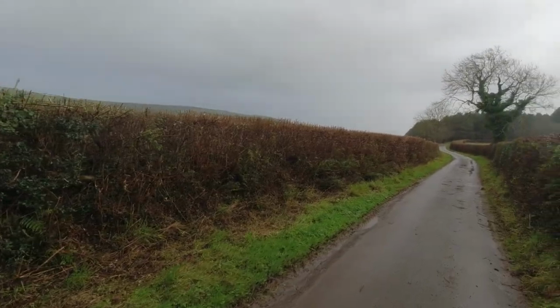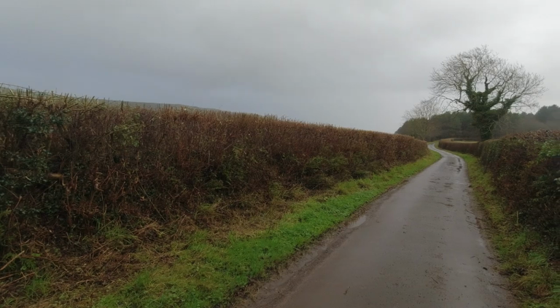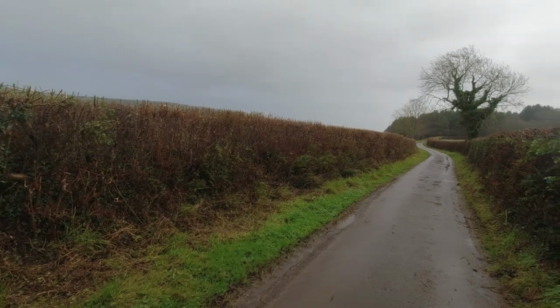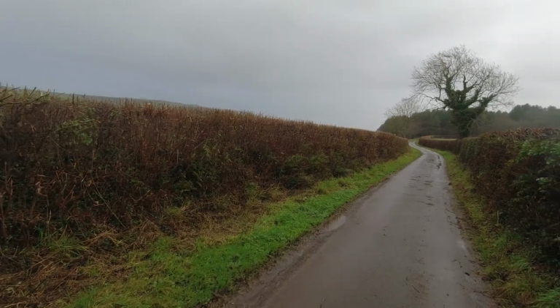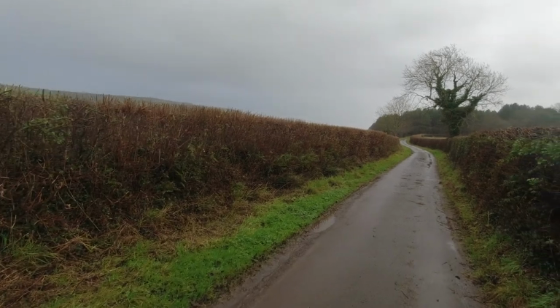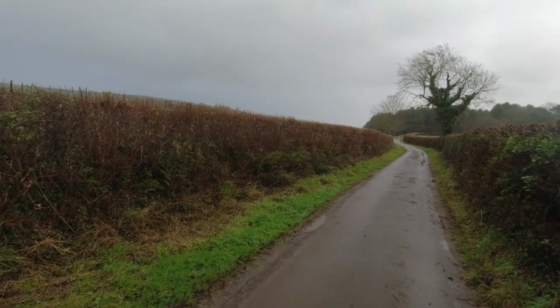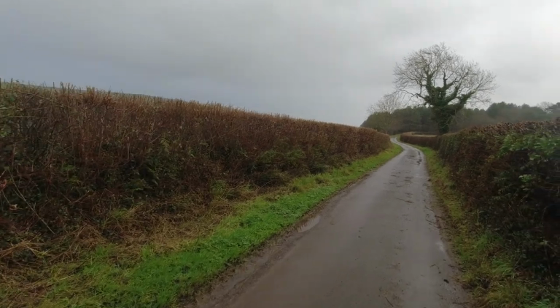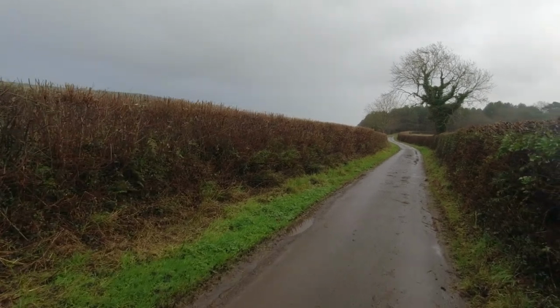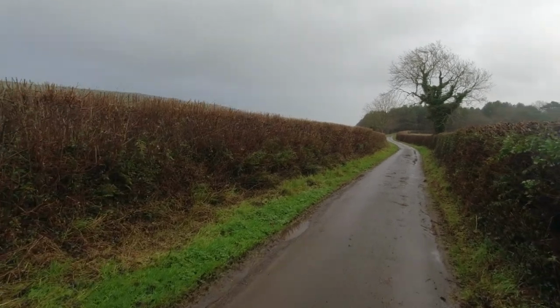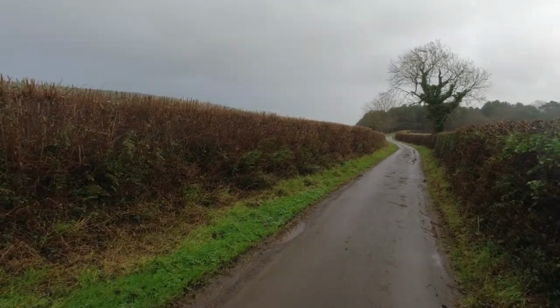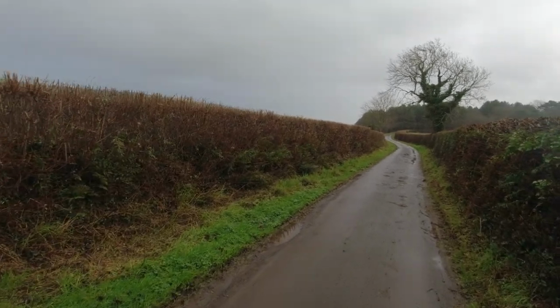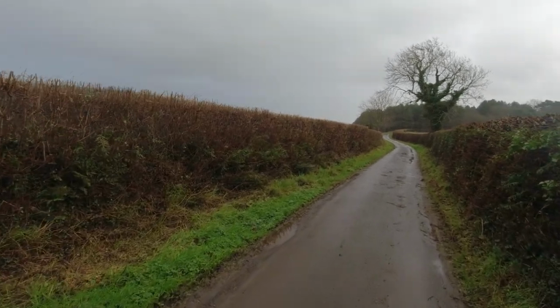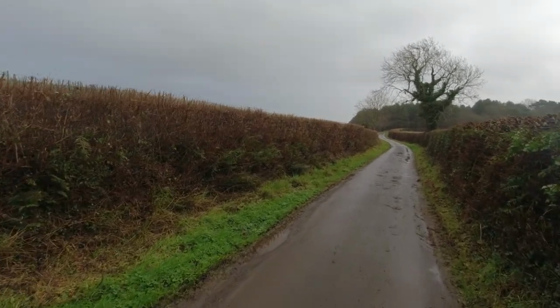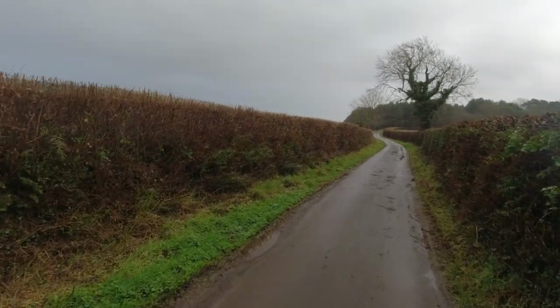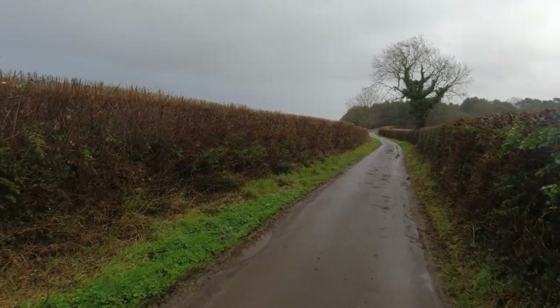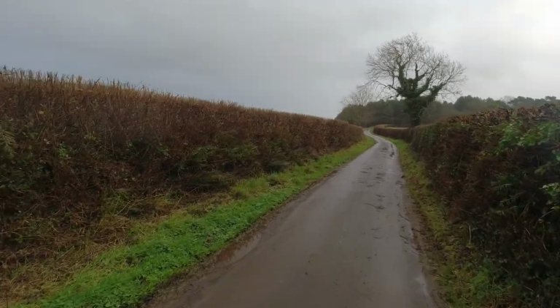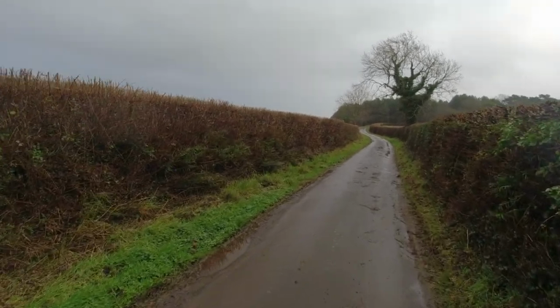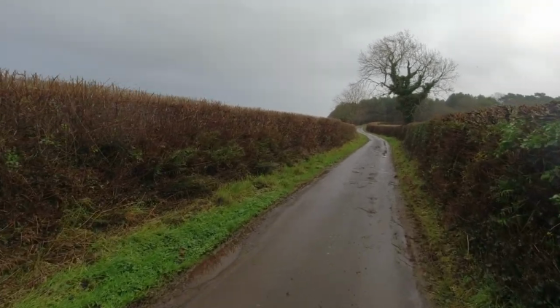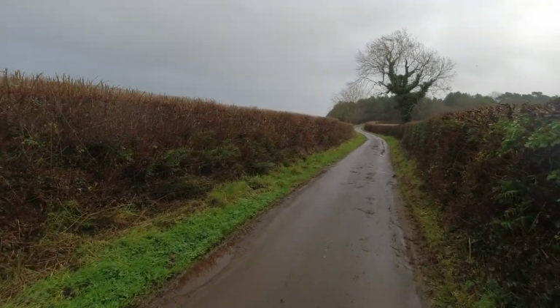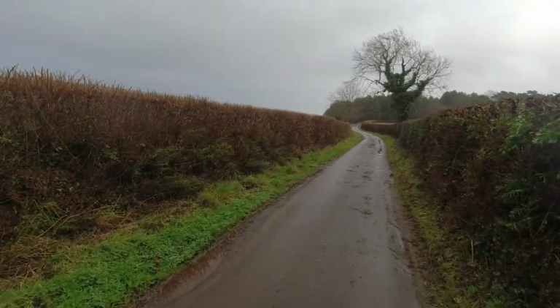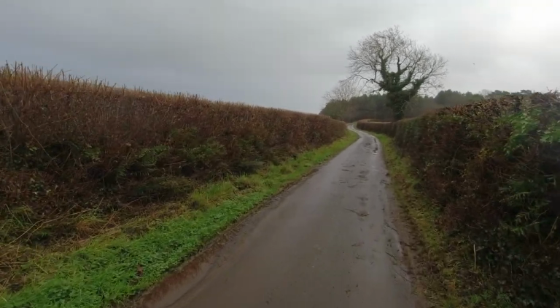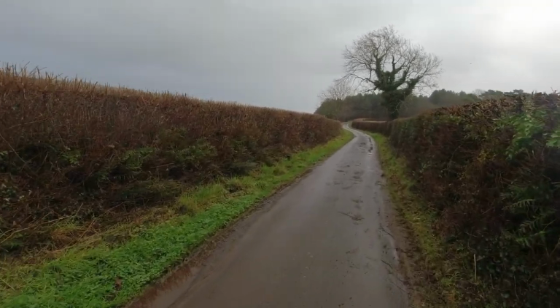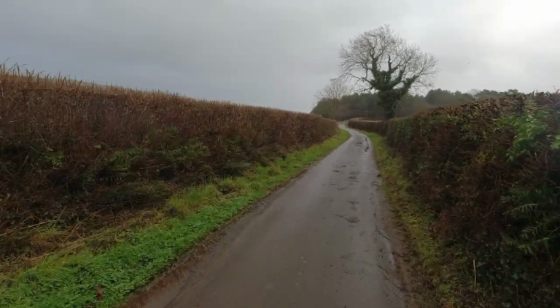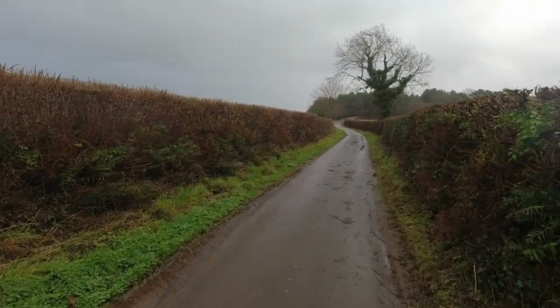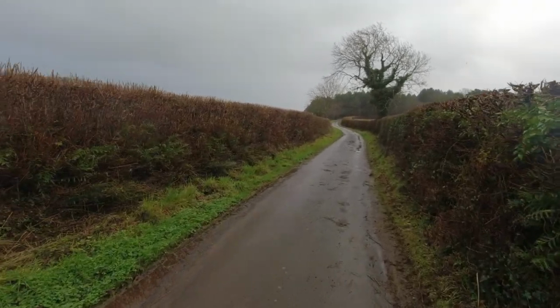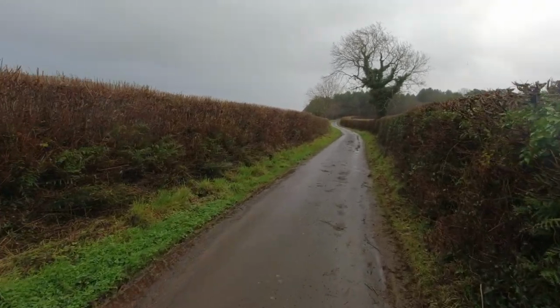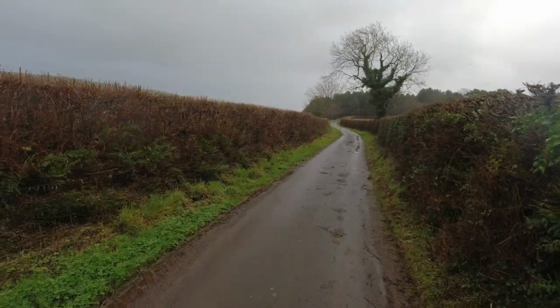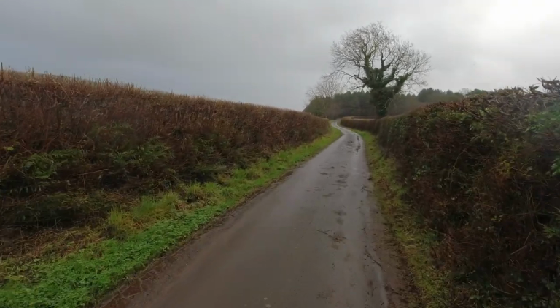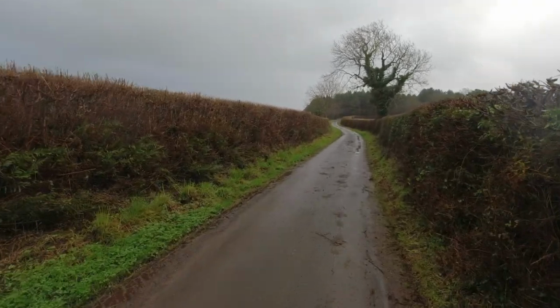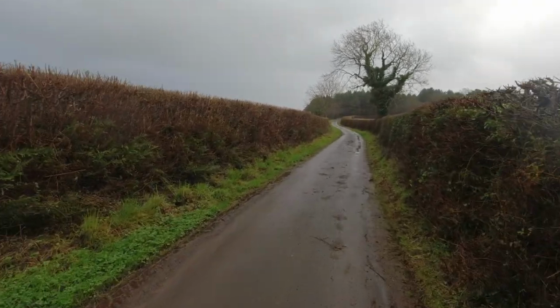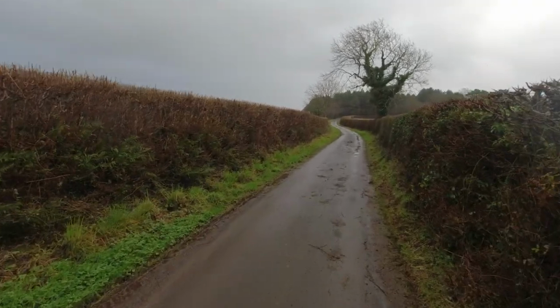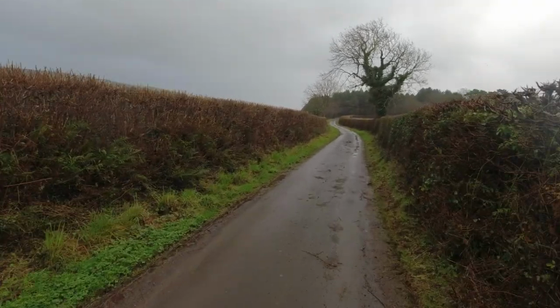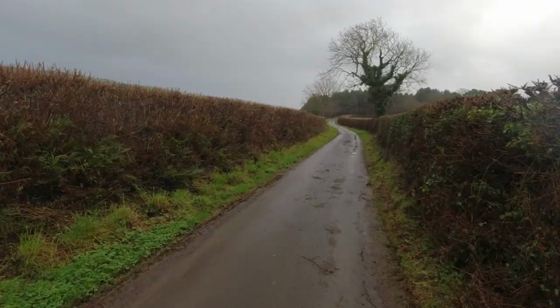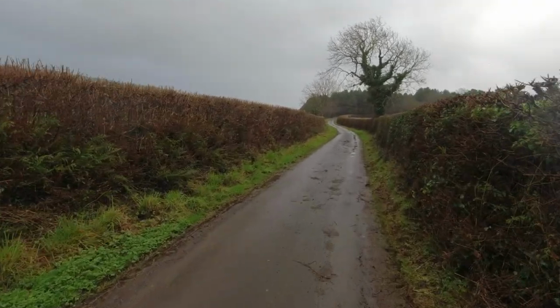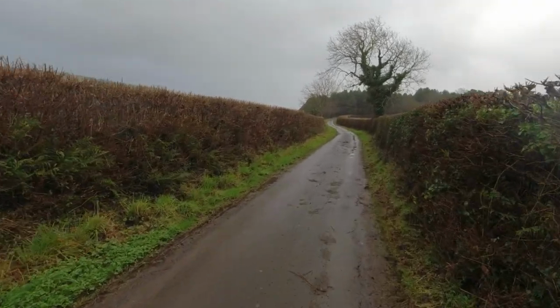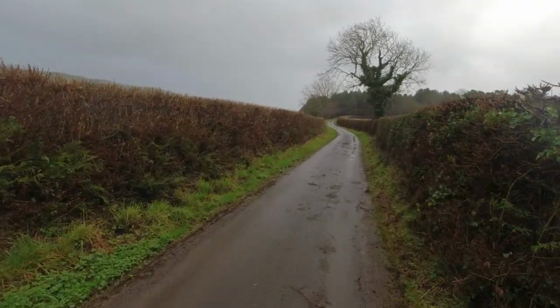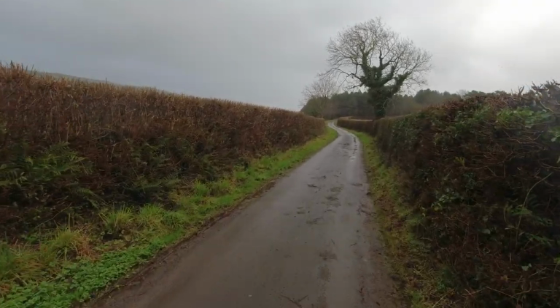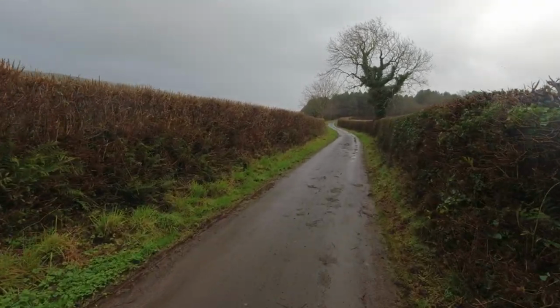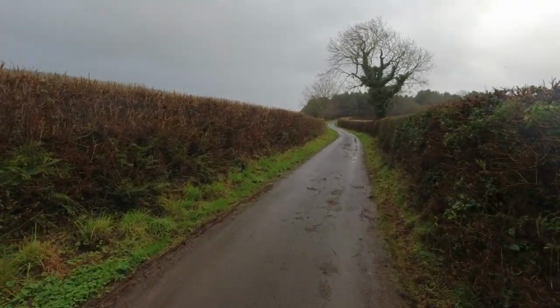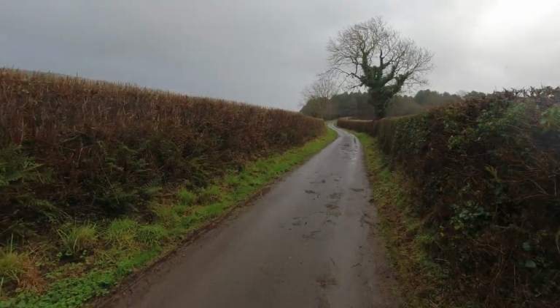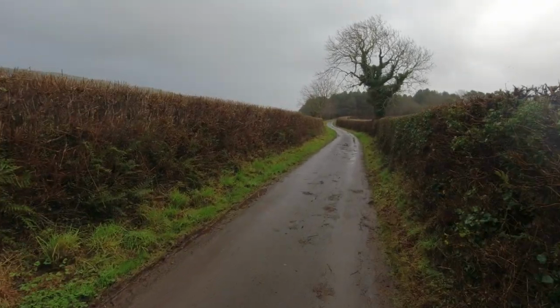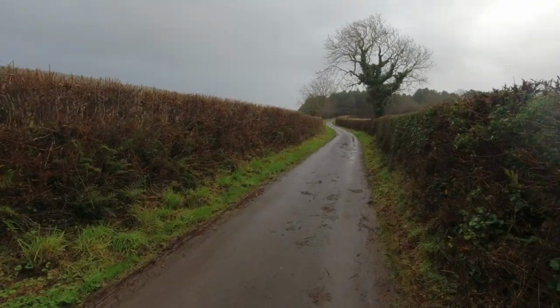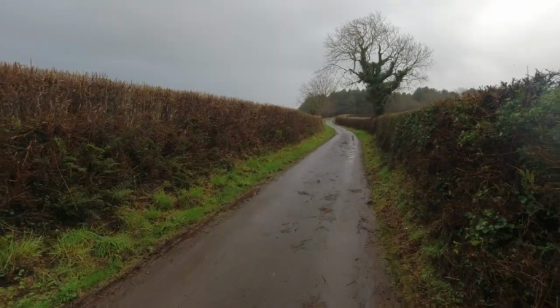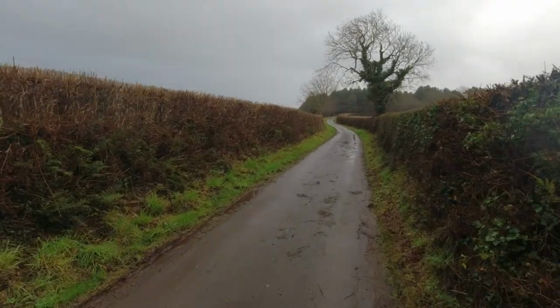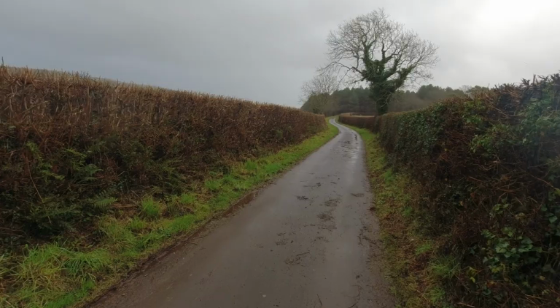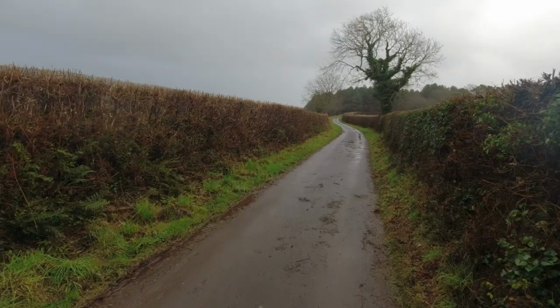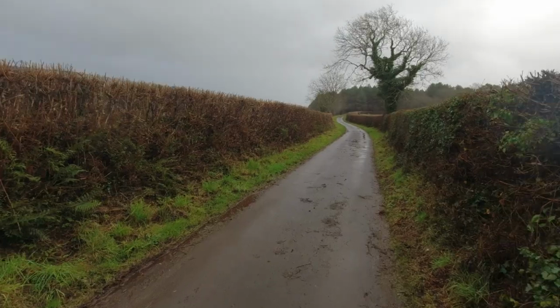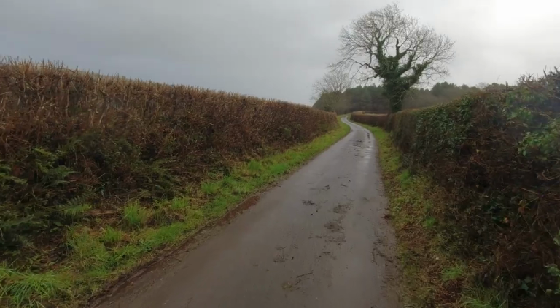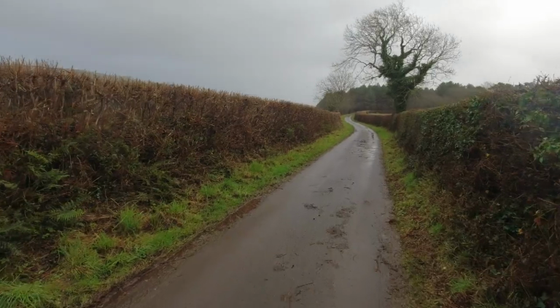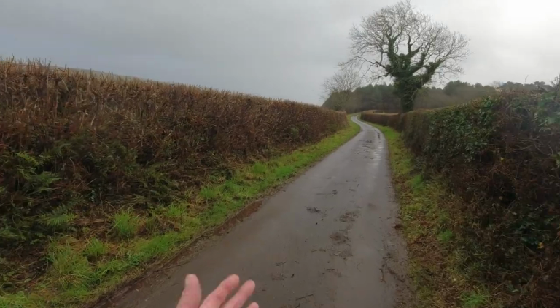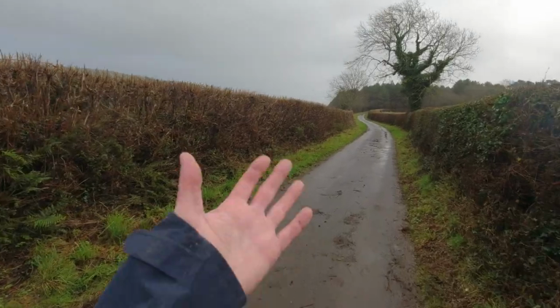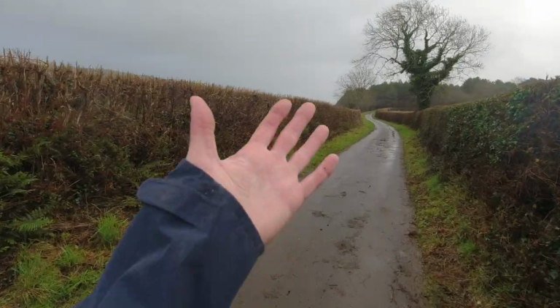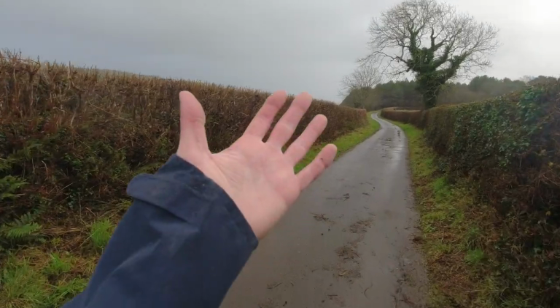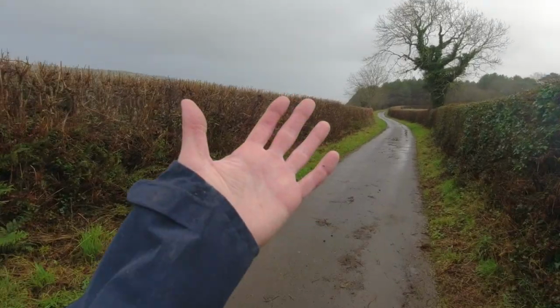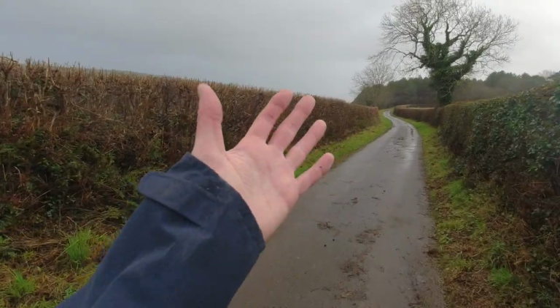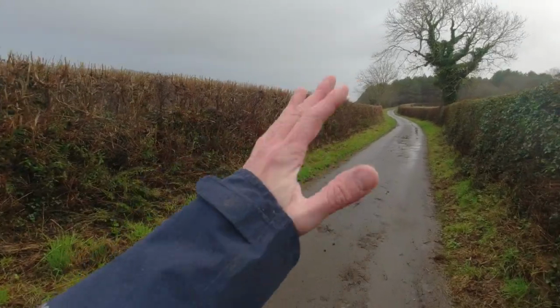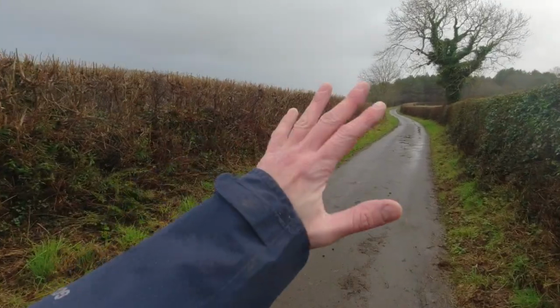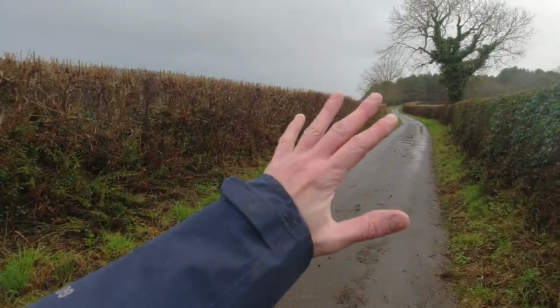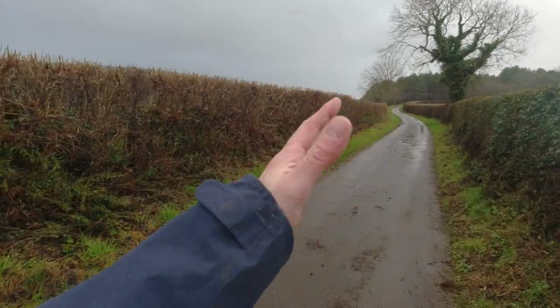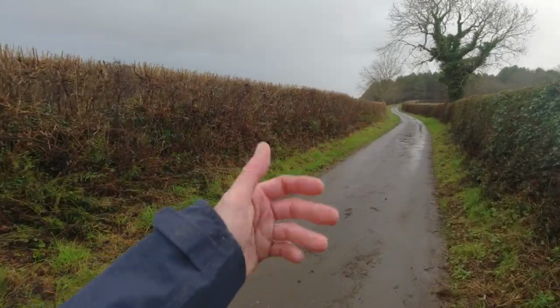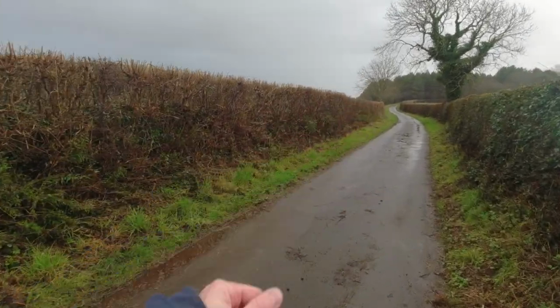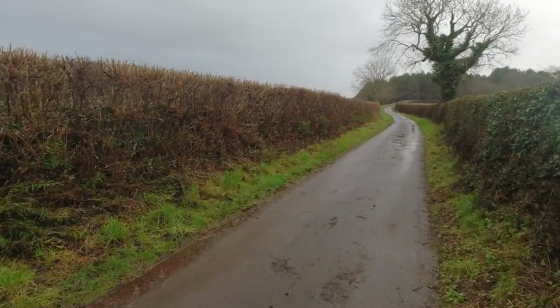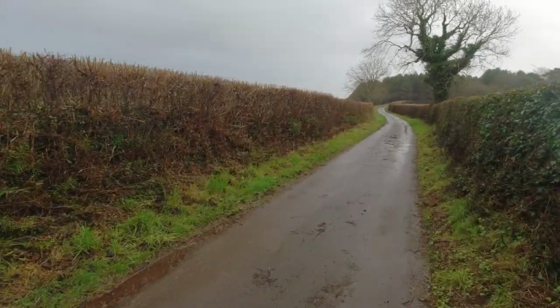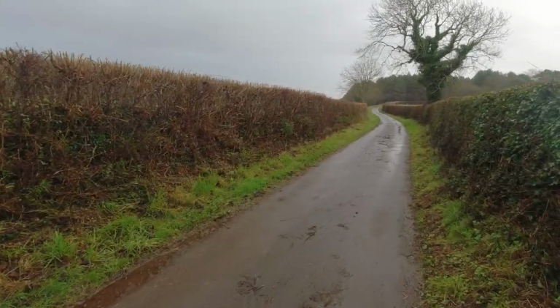Although it's quite grey and wet today, it's not really that cold. I've got no gloves on so far.